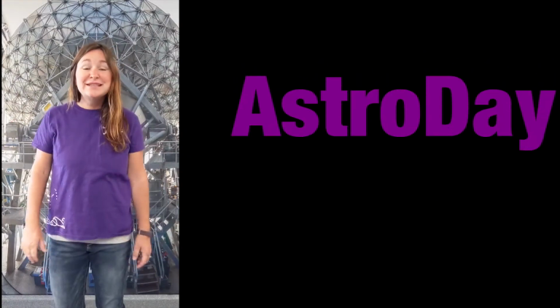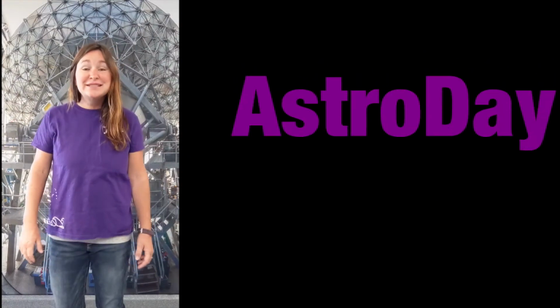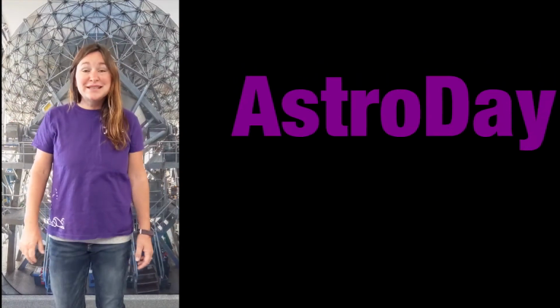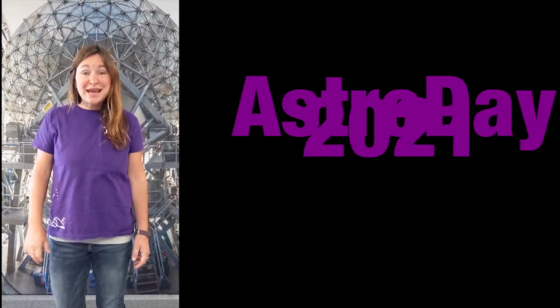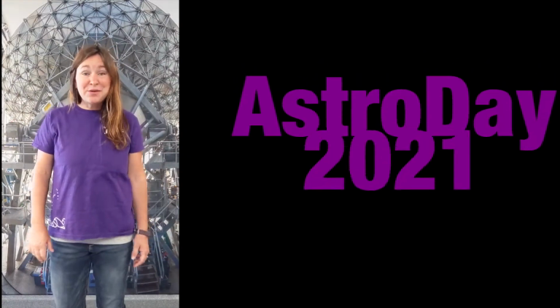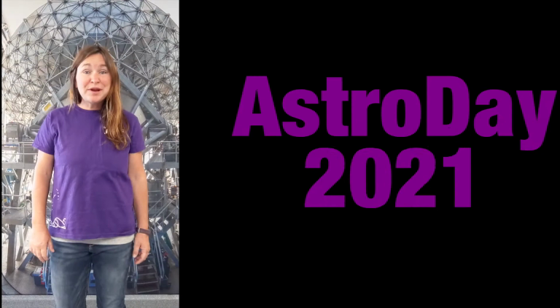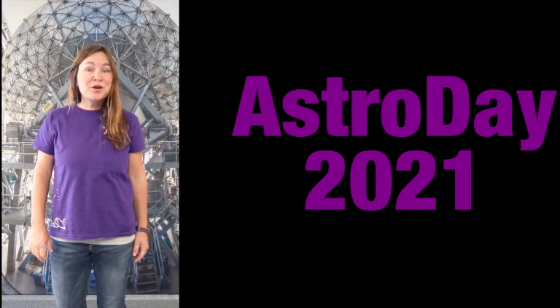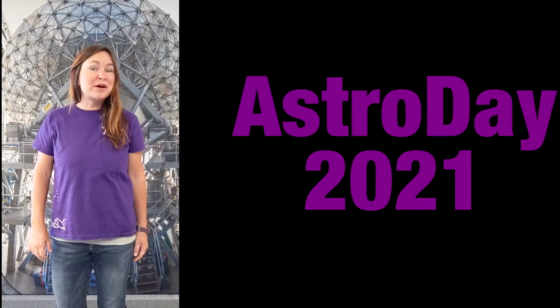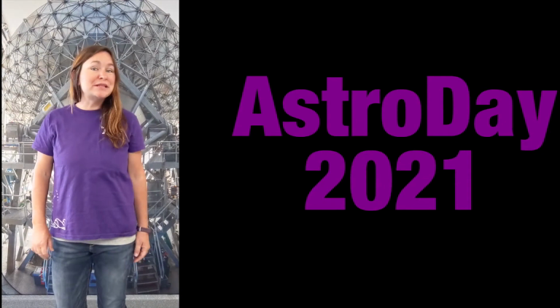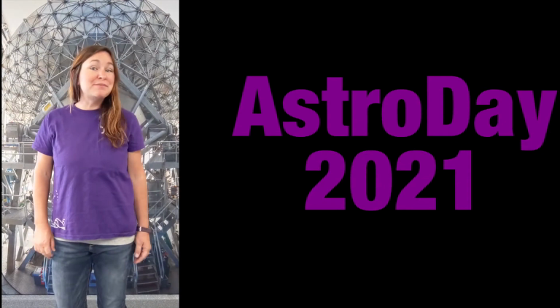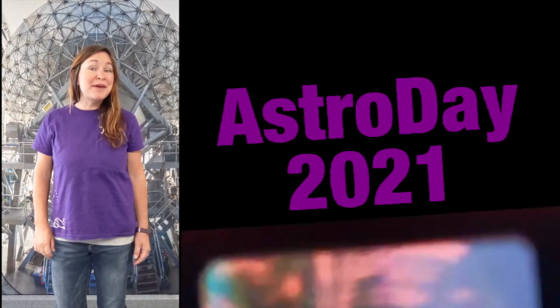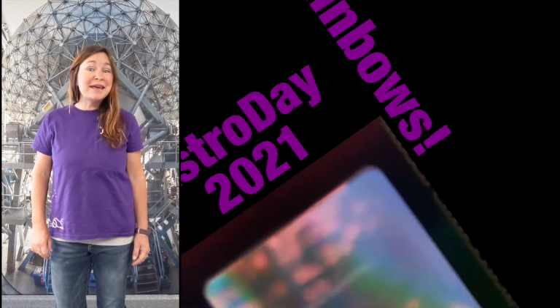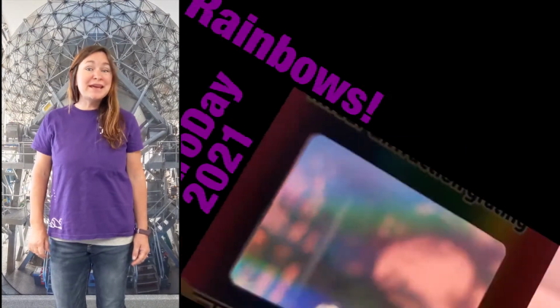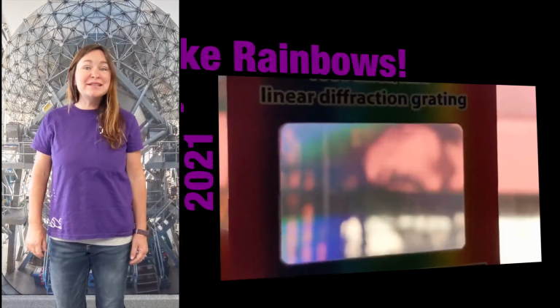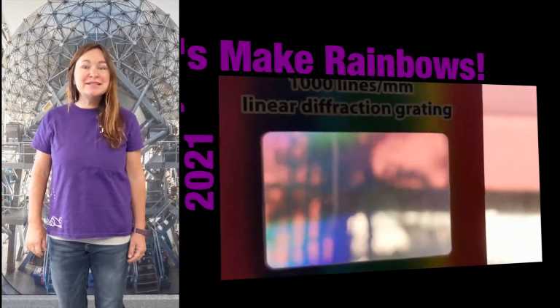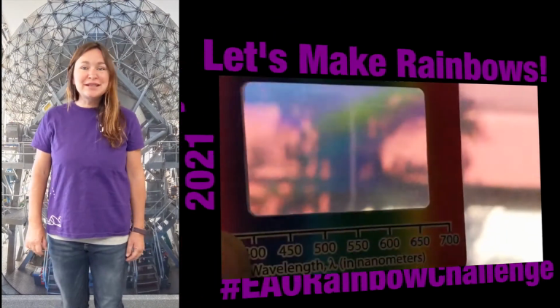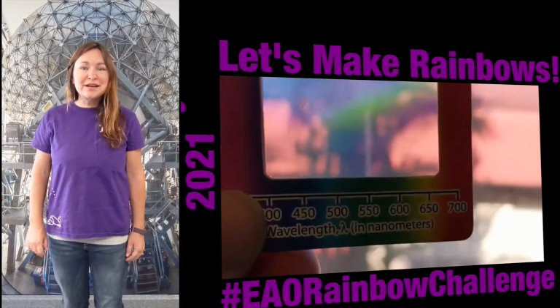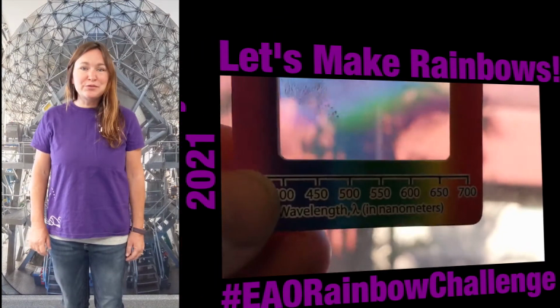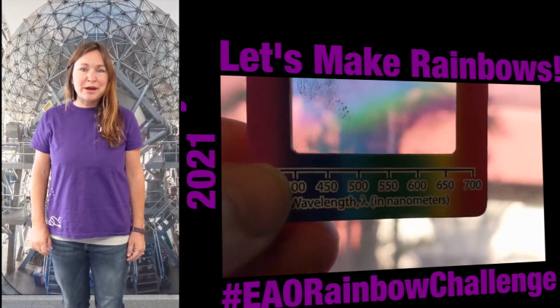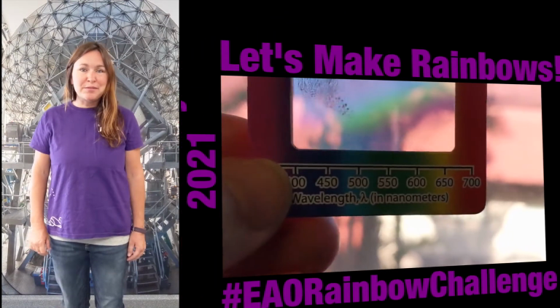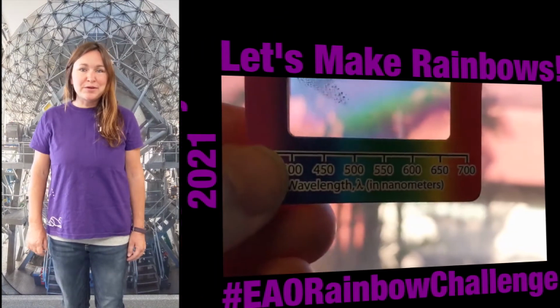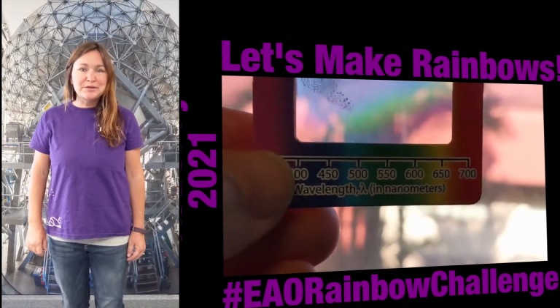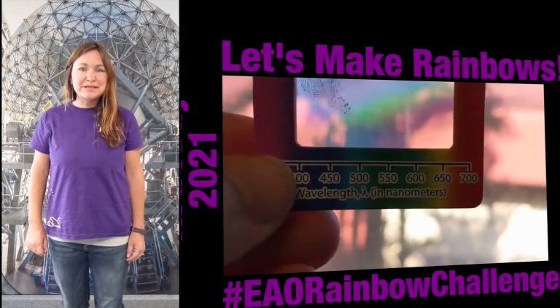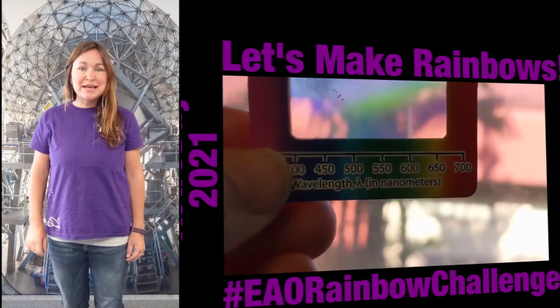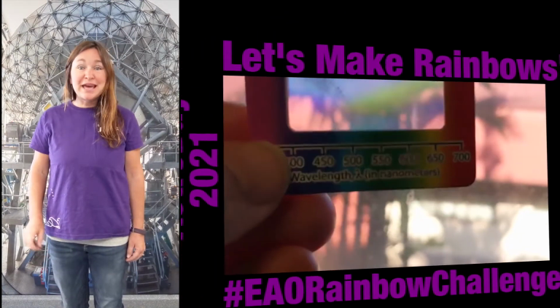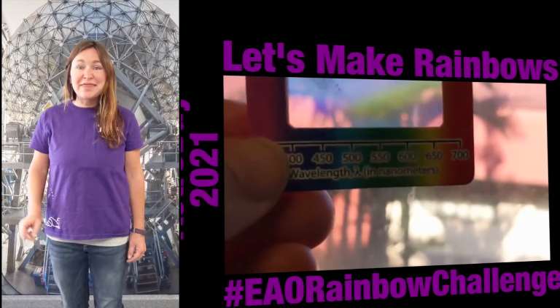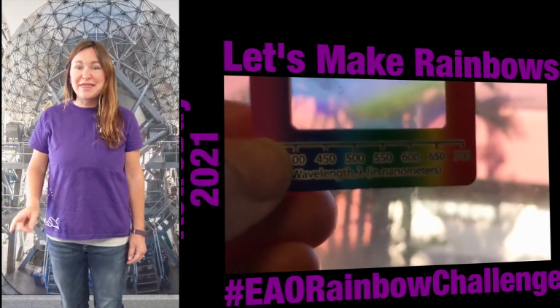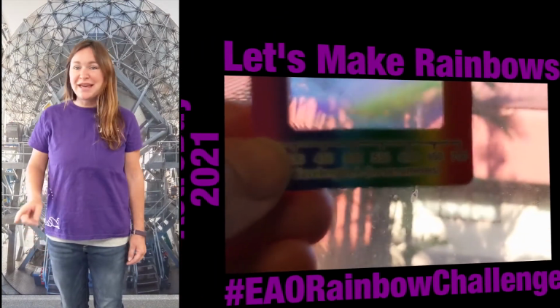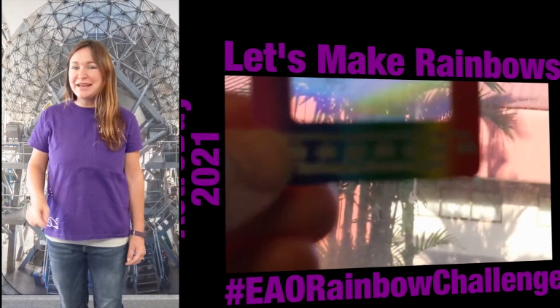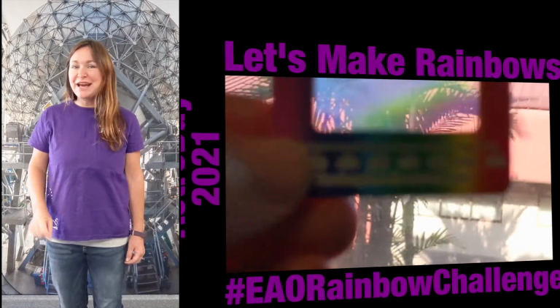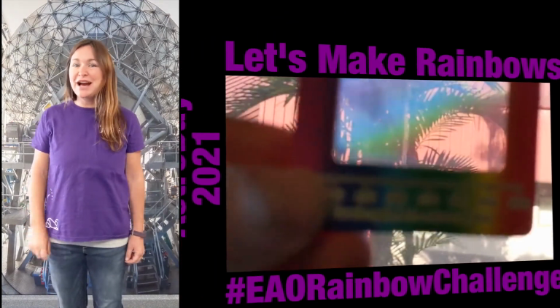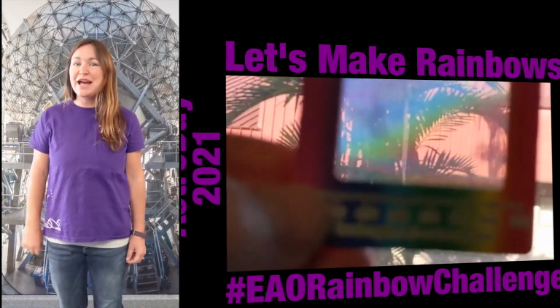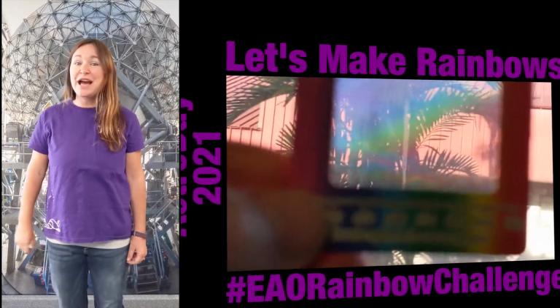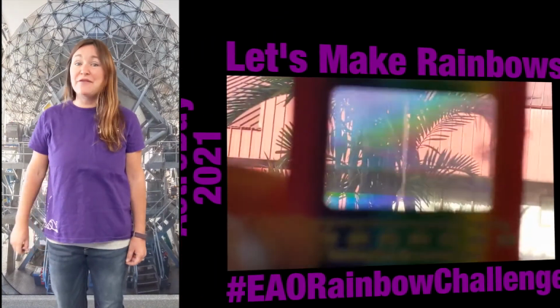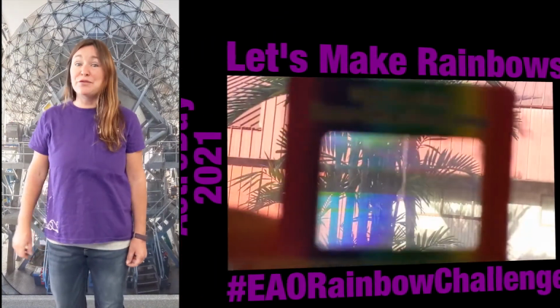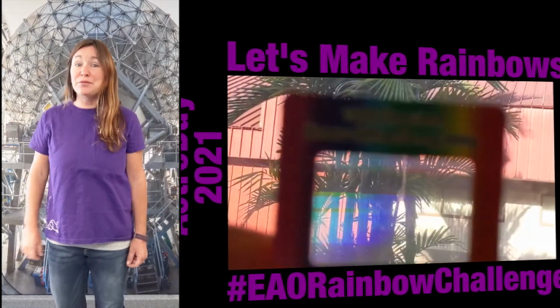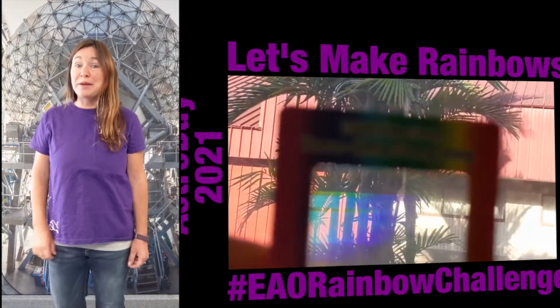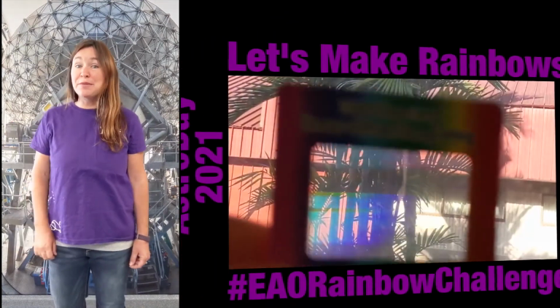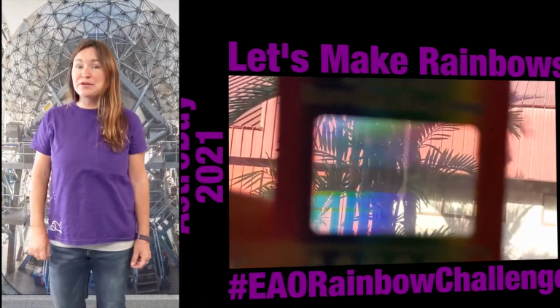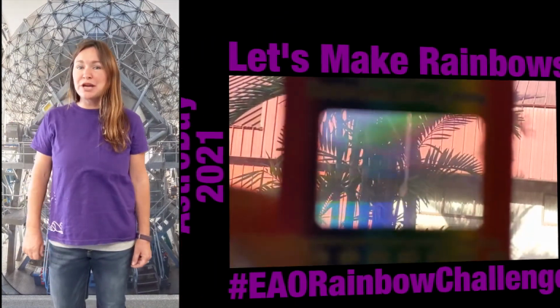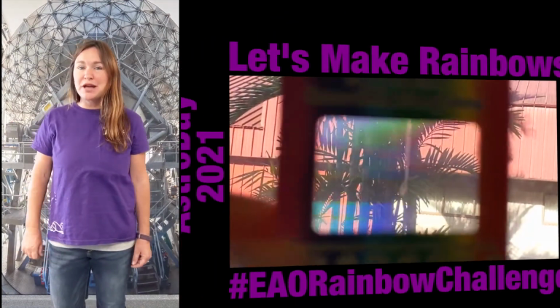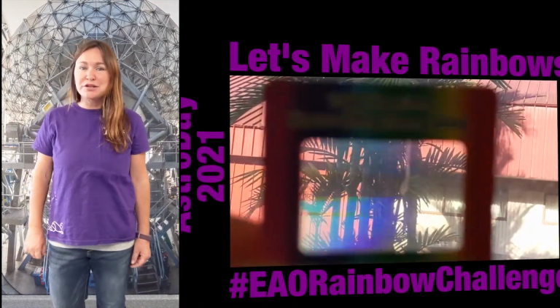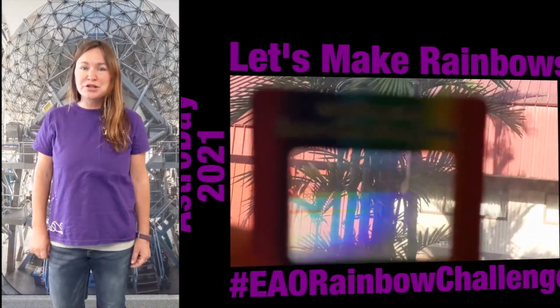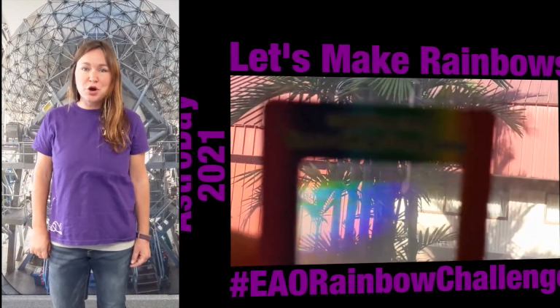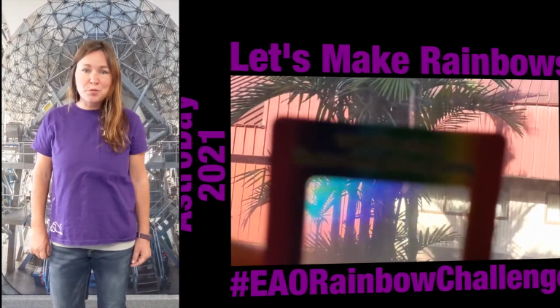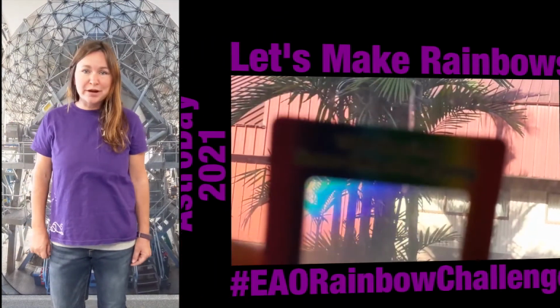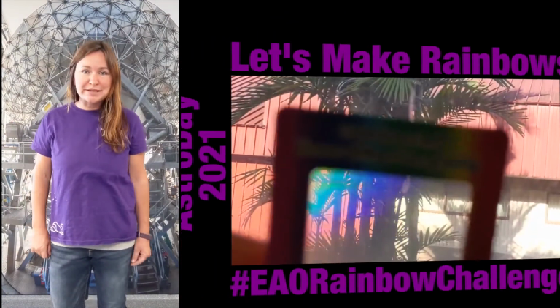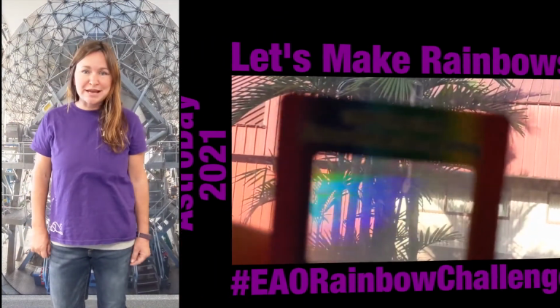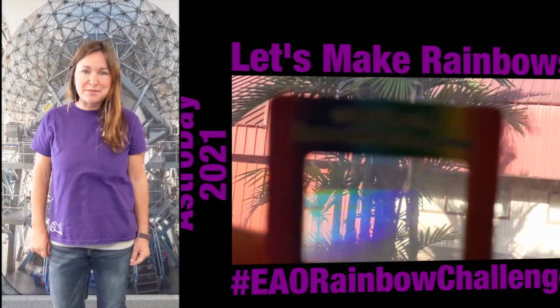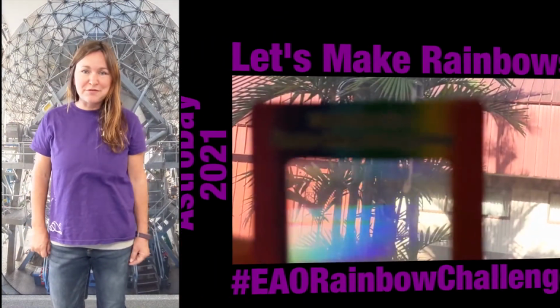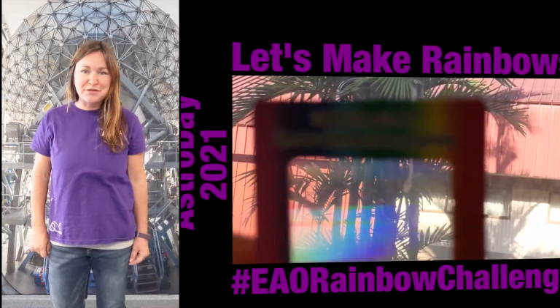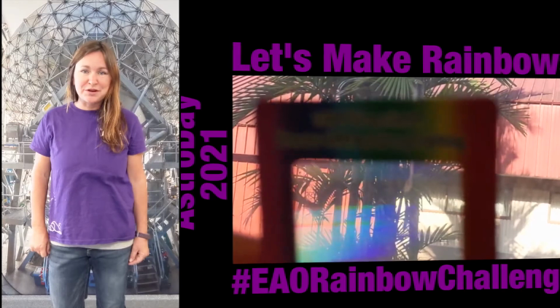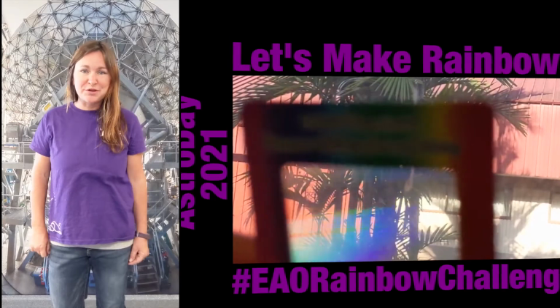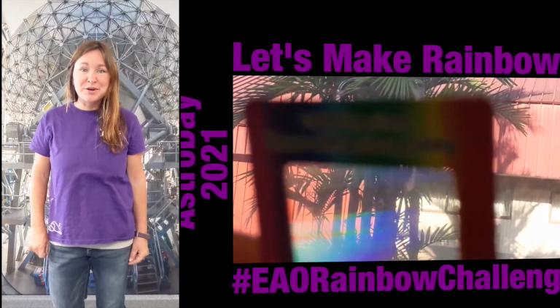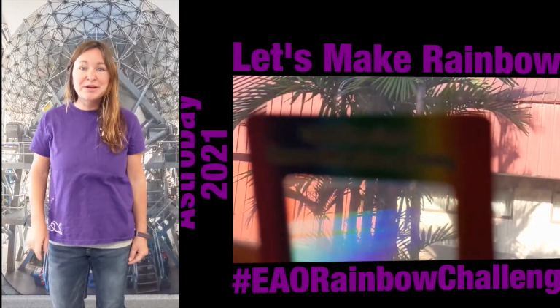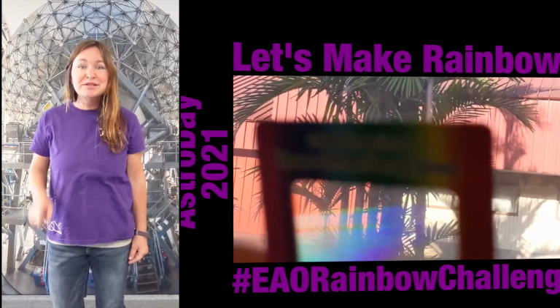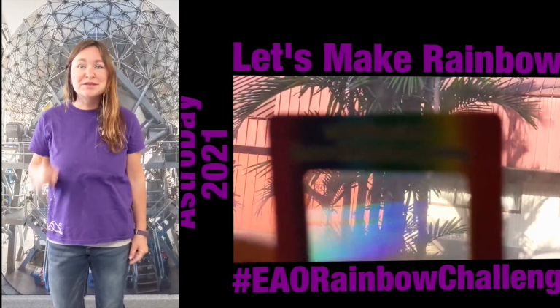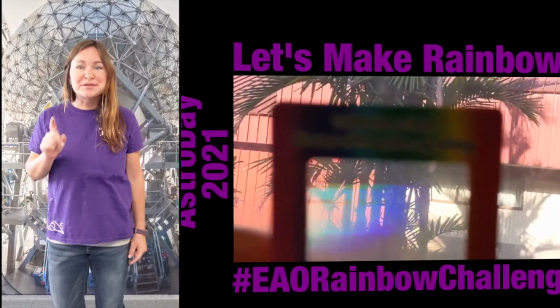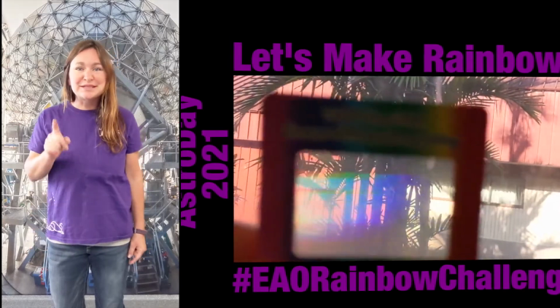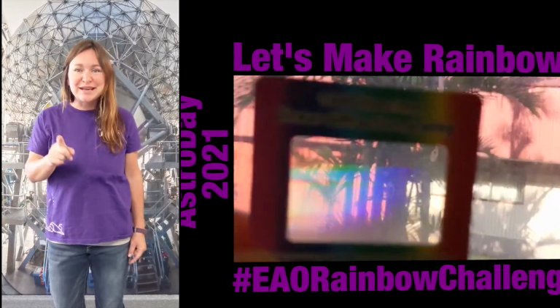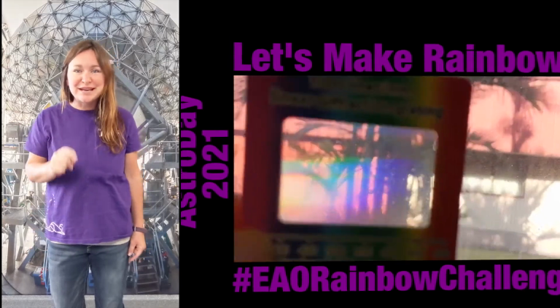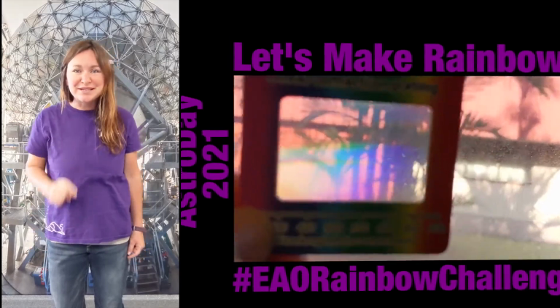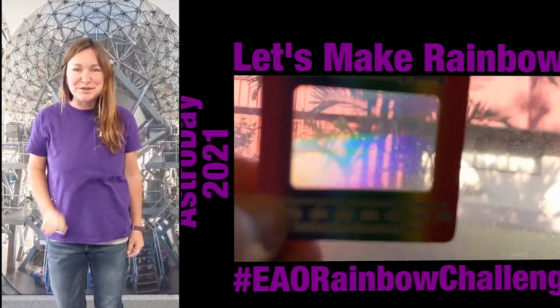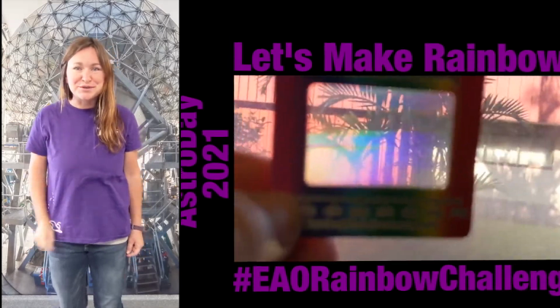Today we are going to make and study rainbows, and then I have a rainbow challenge homework assignment for you, so stay tuned.